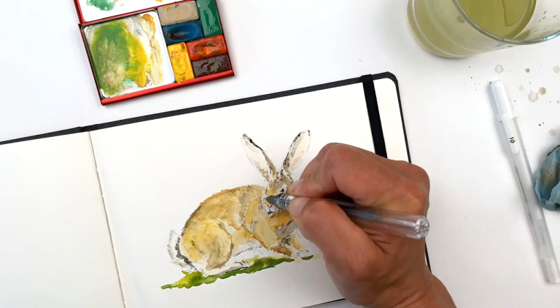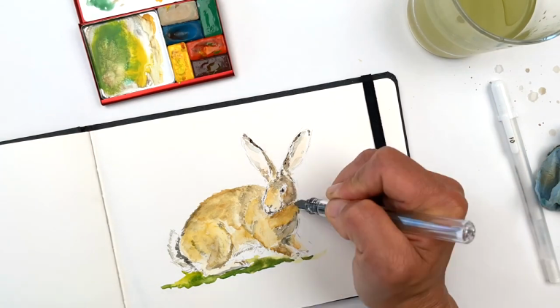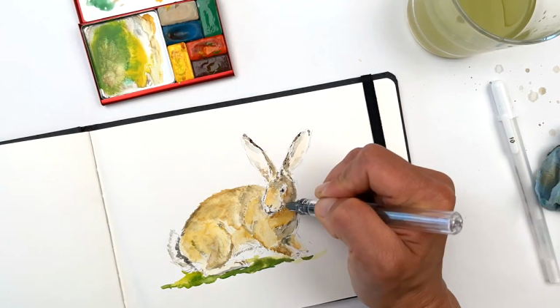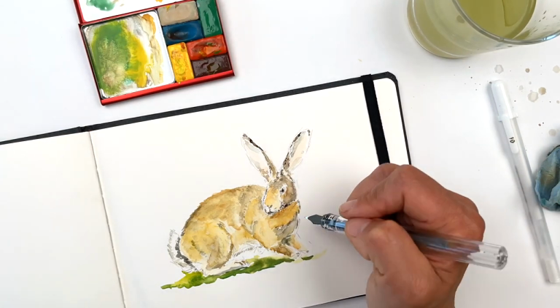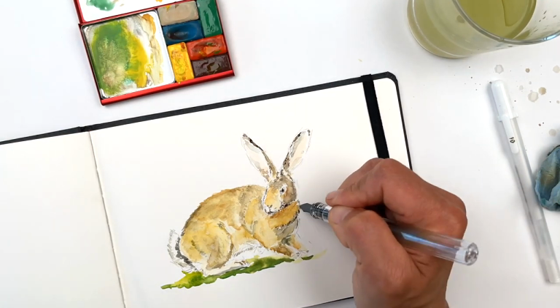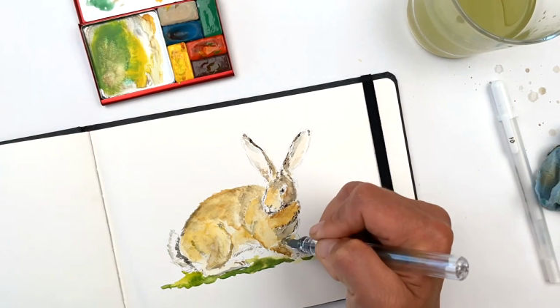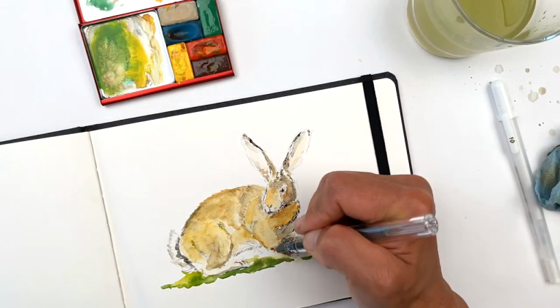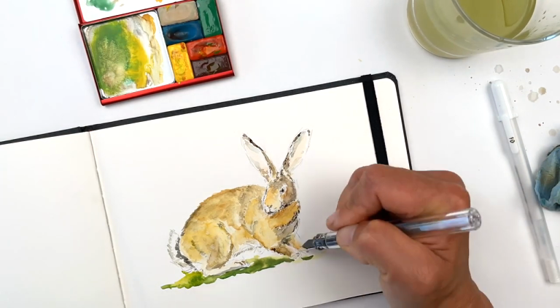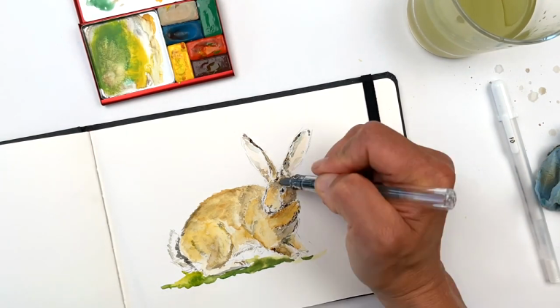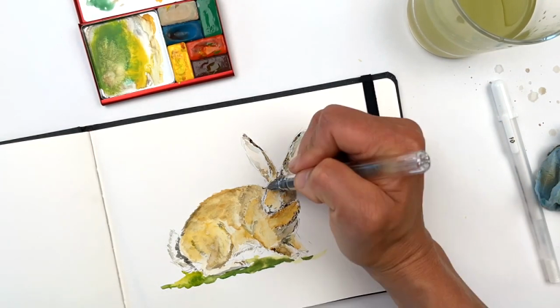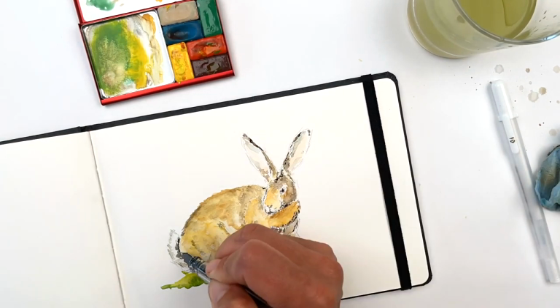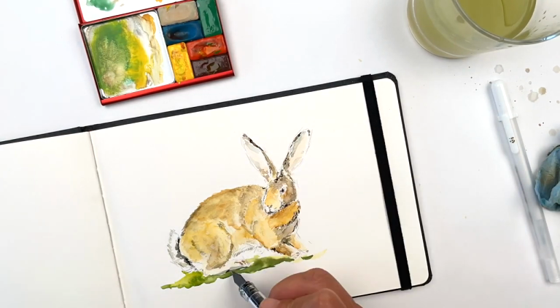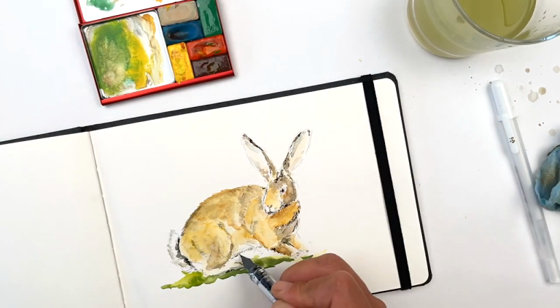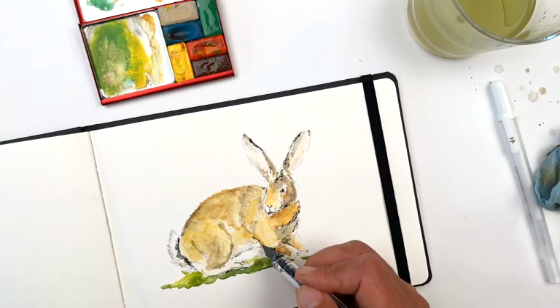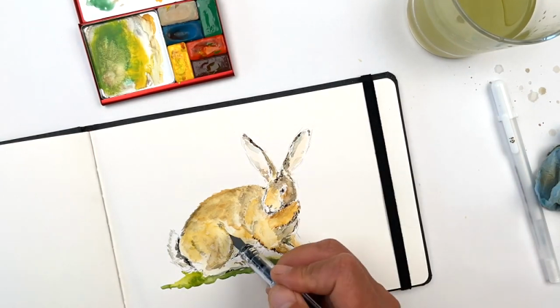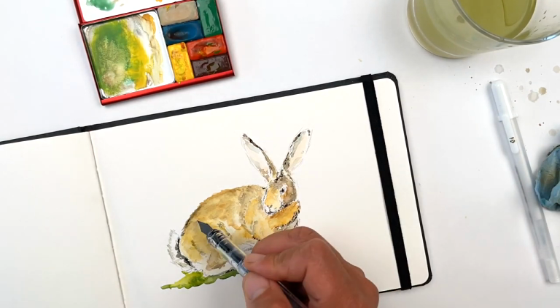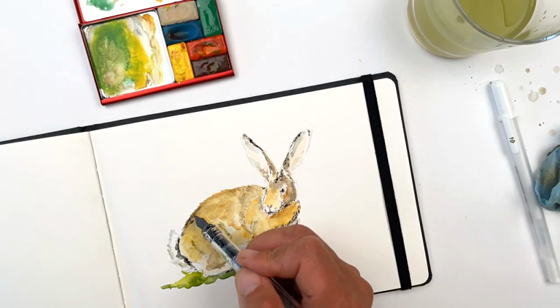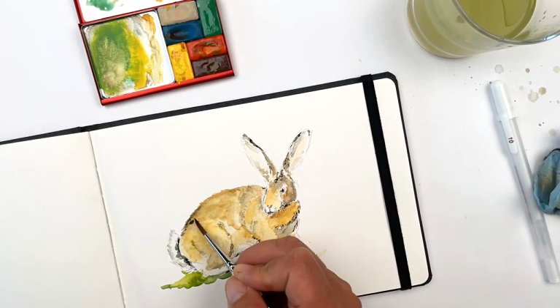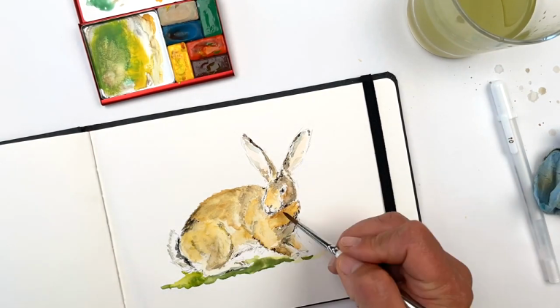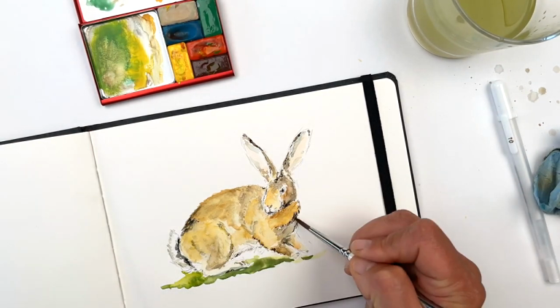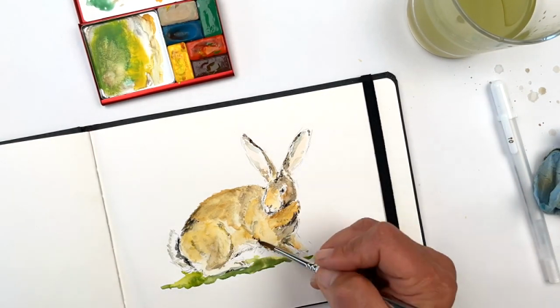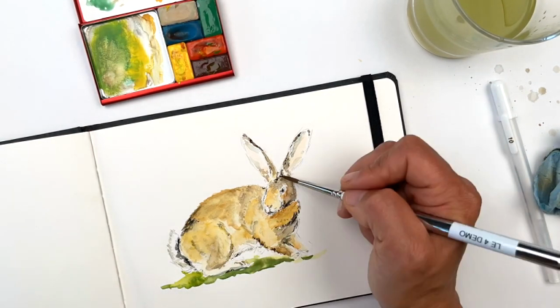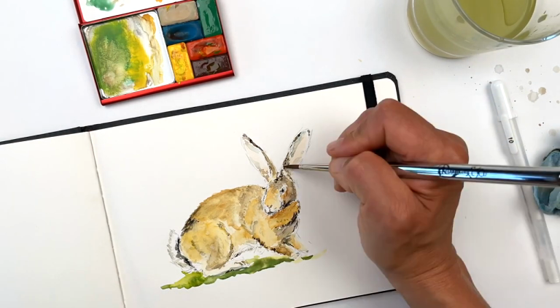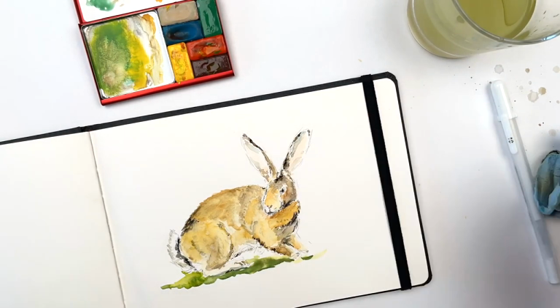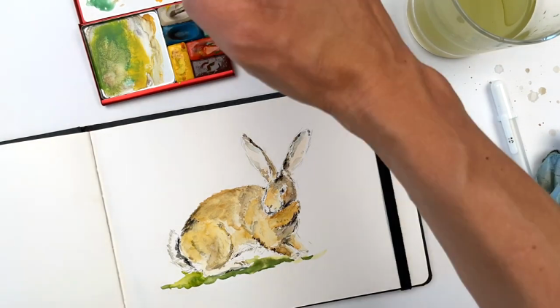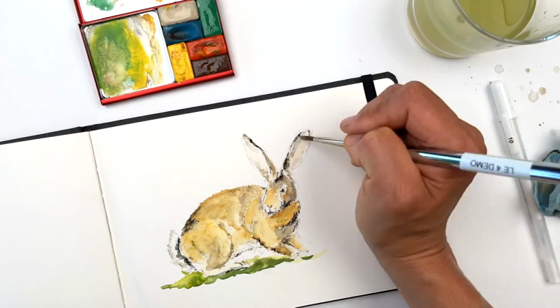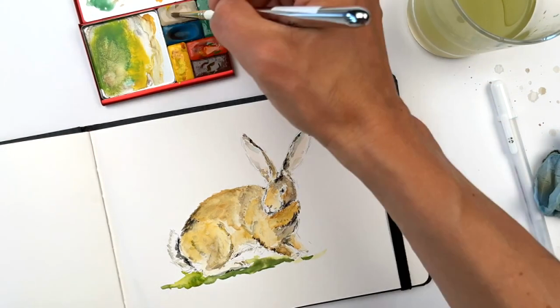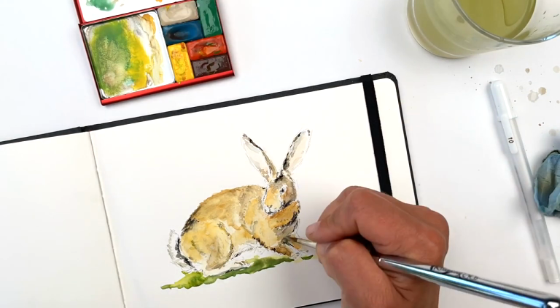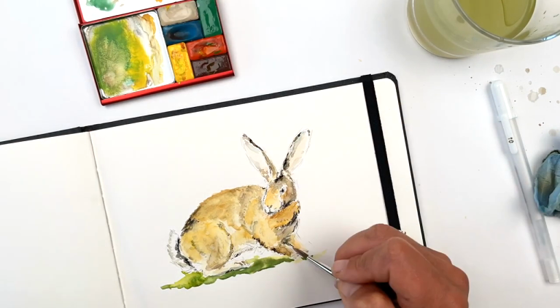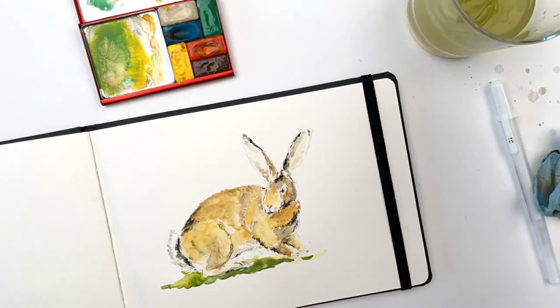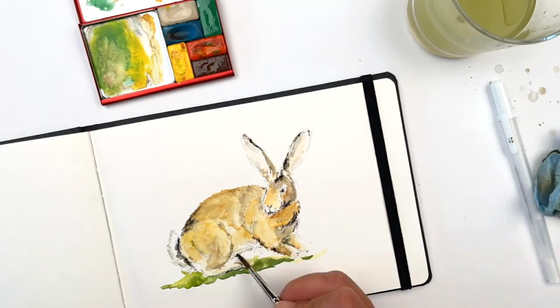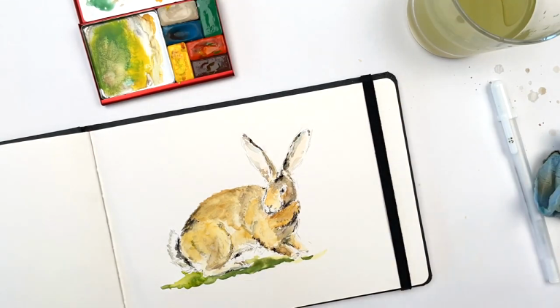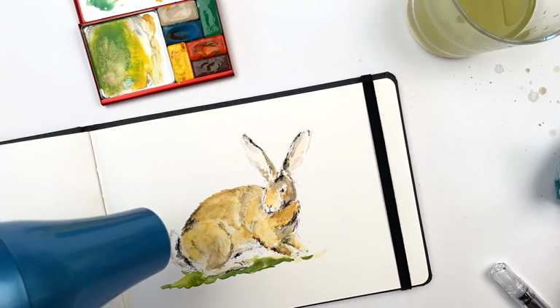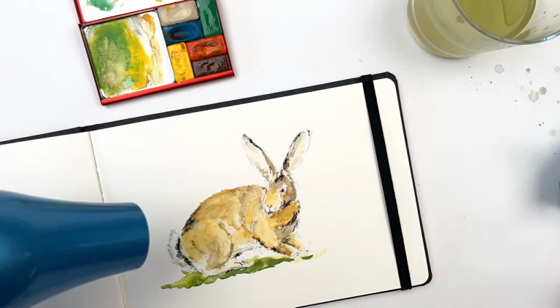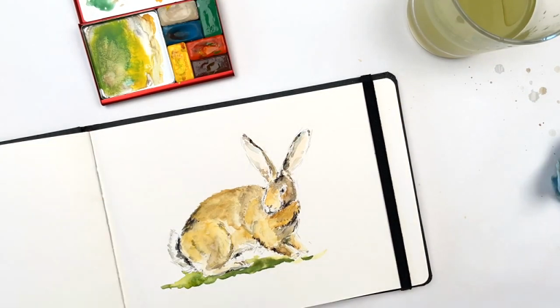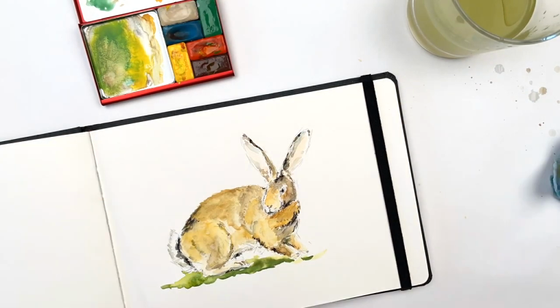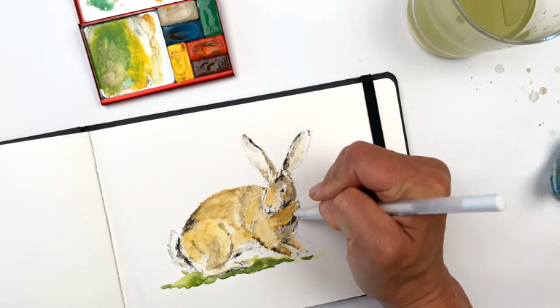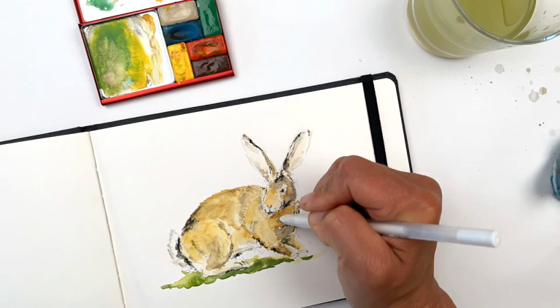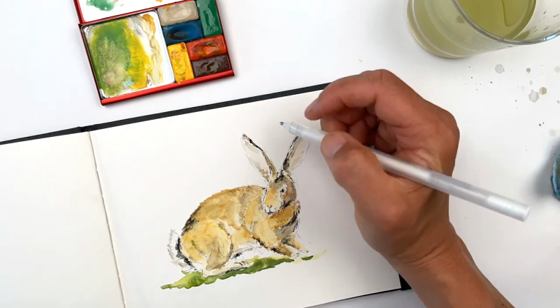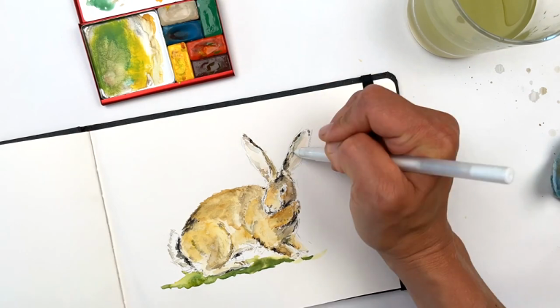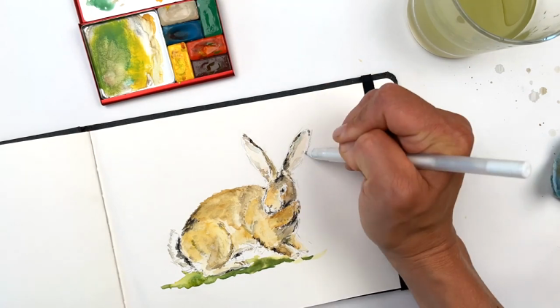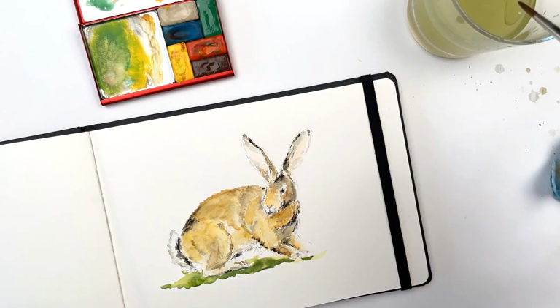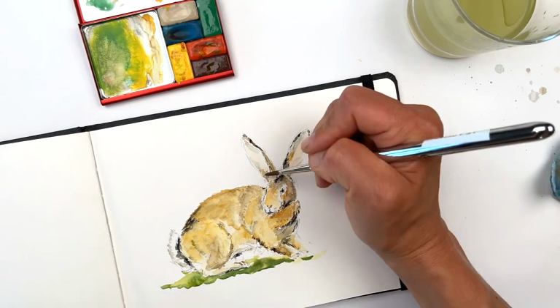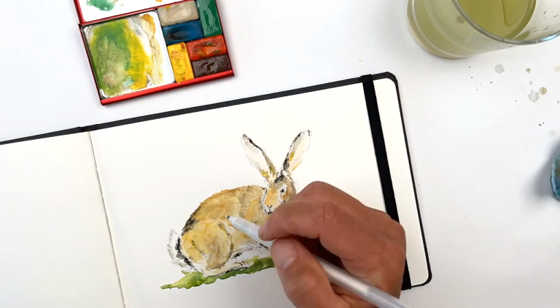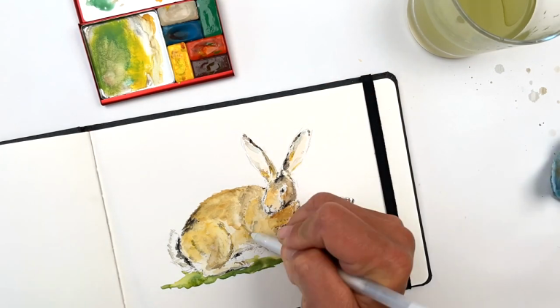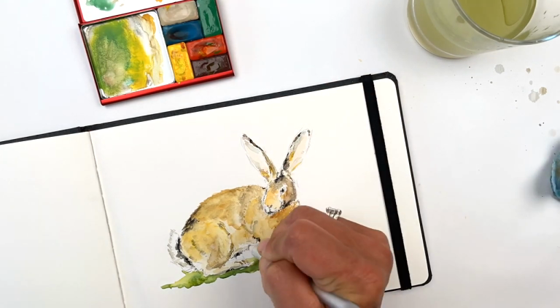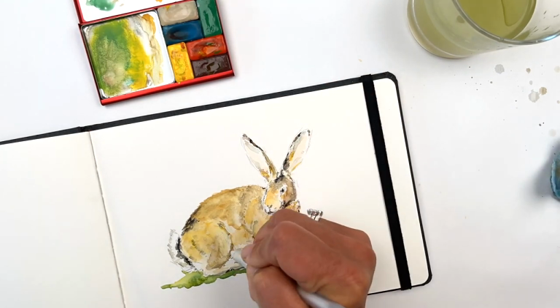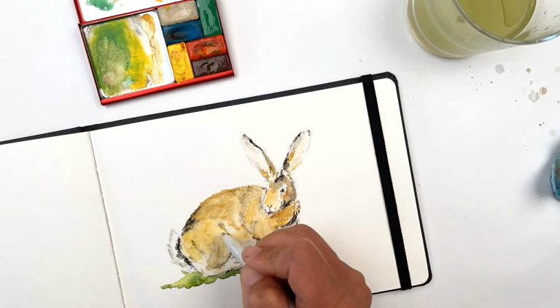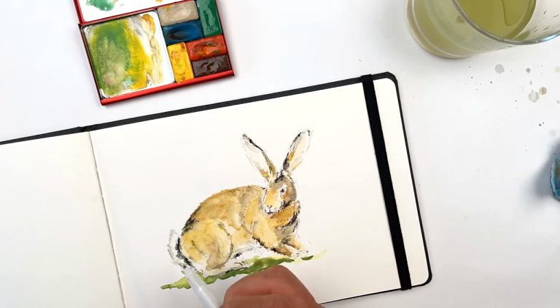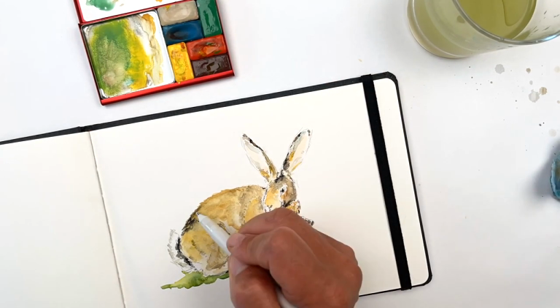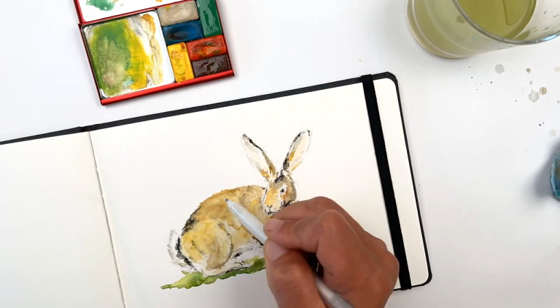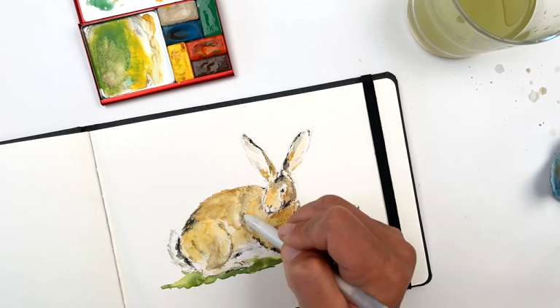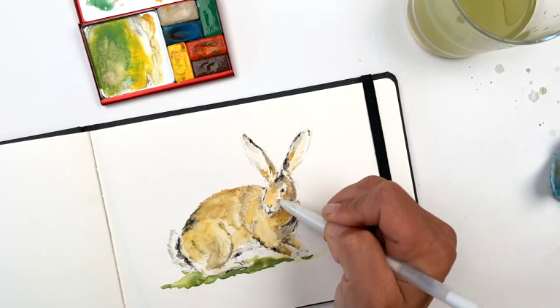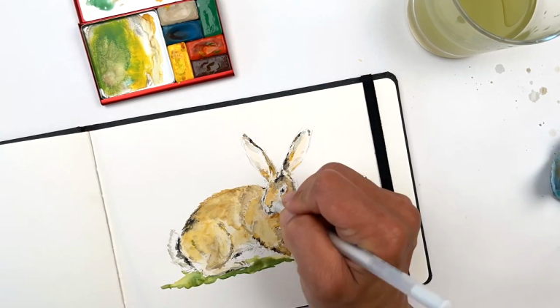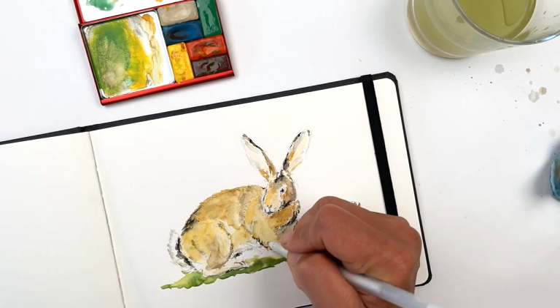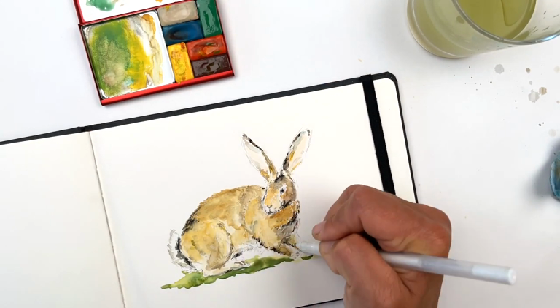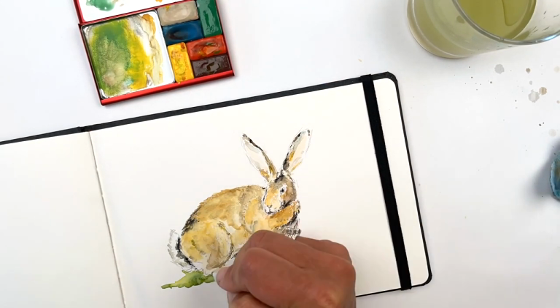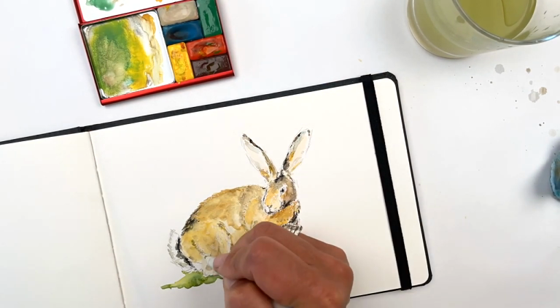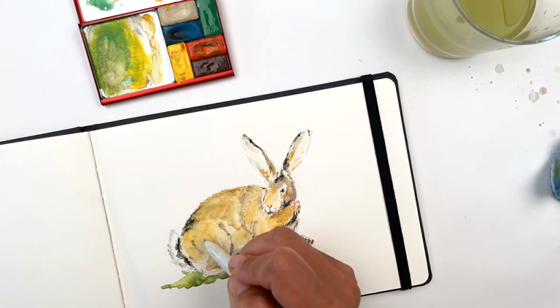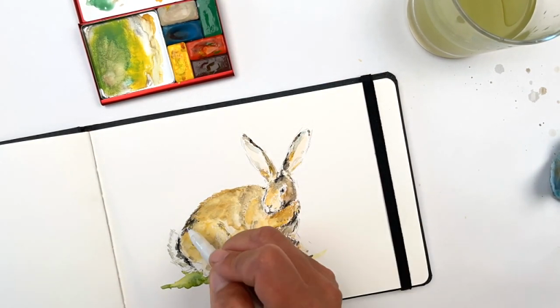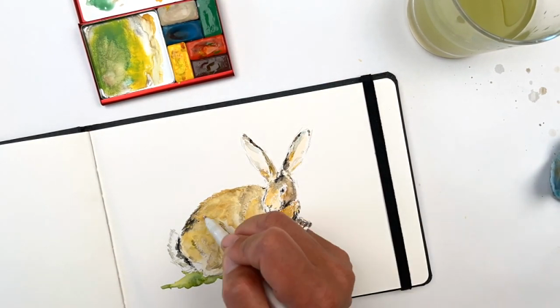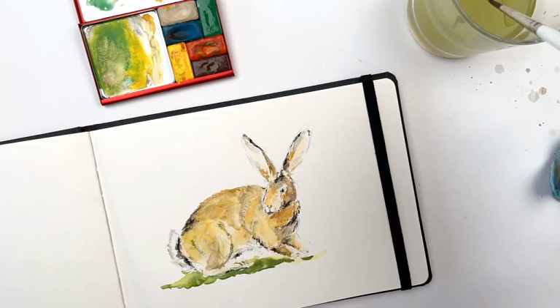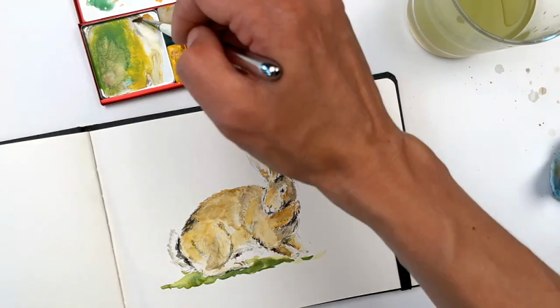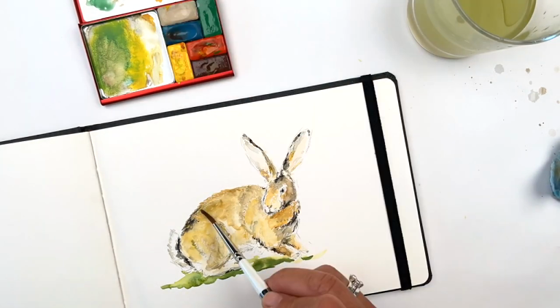This bunny is inspired by my childhood pet, a Flemish giant rabbit named Woodsy. He grew to 13 and a half pounds.